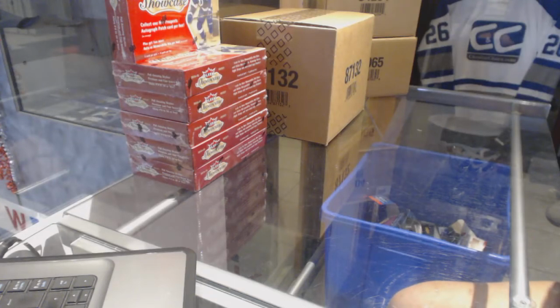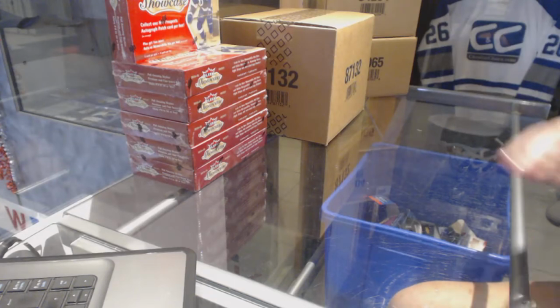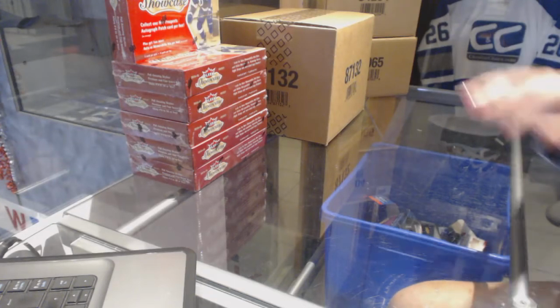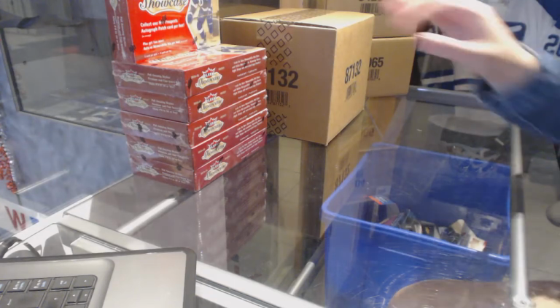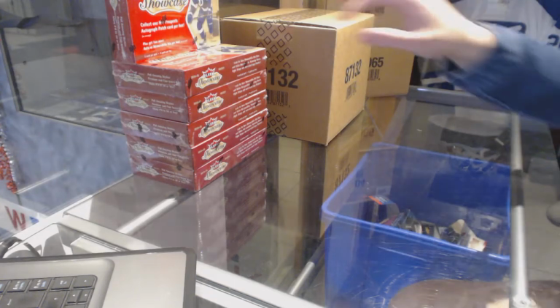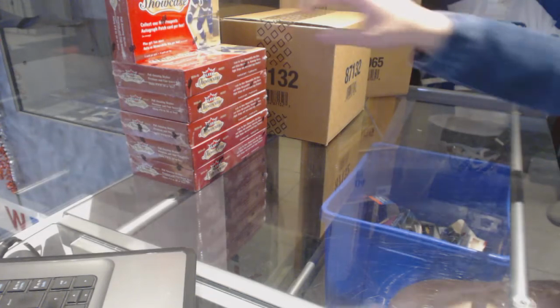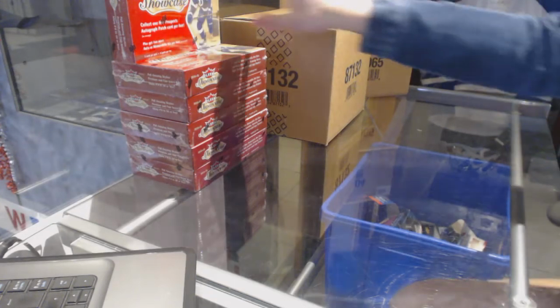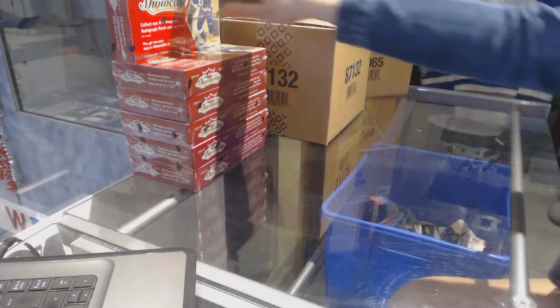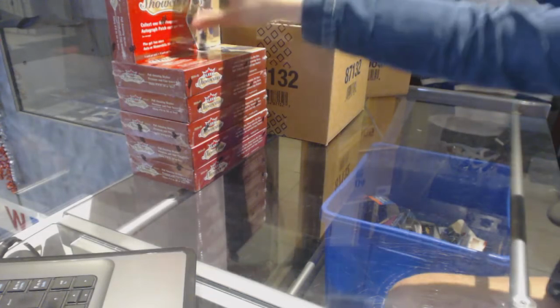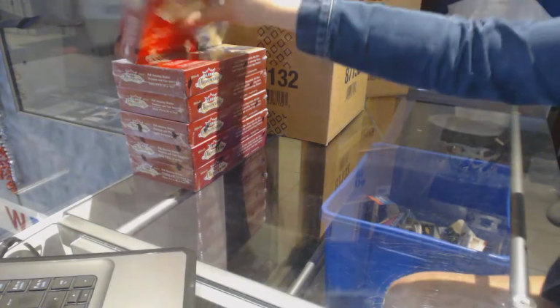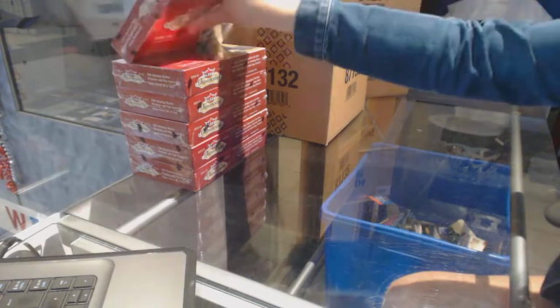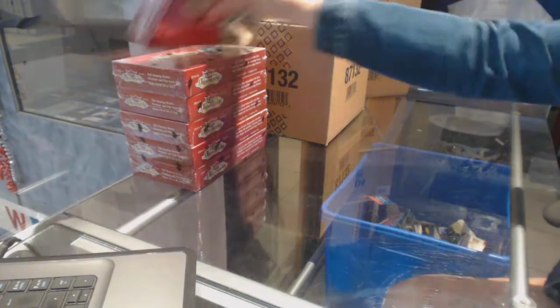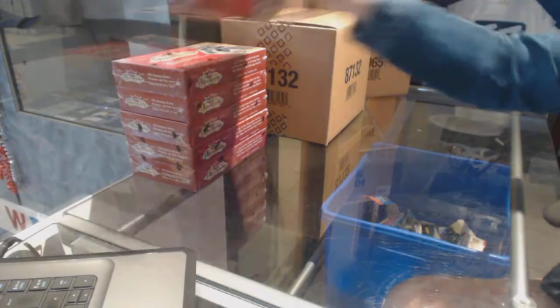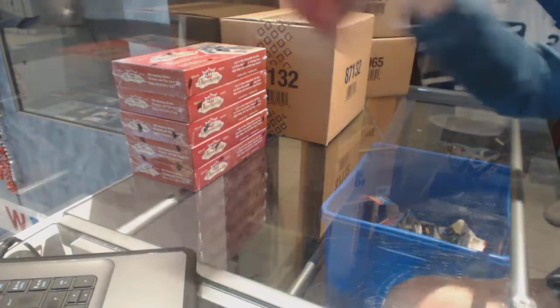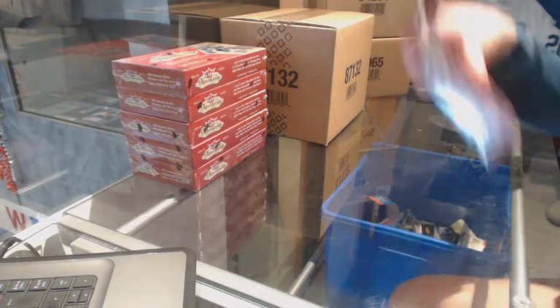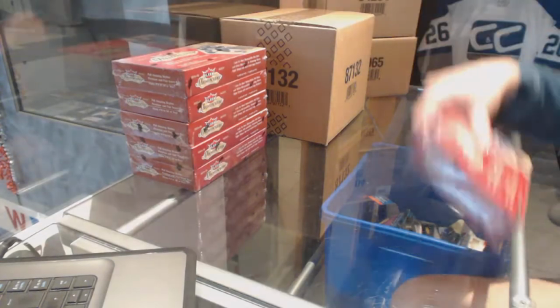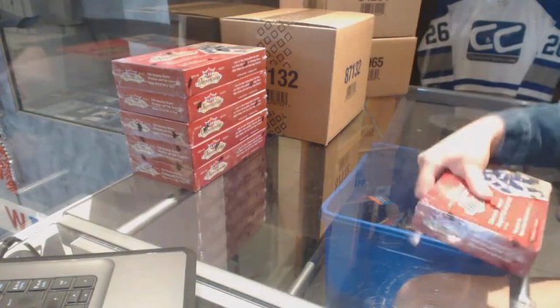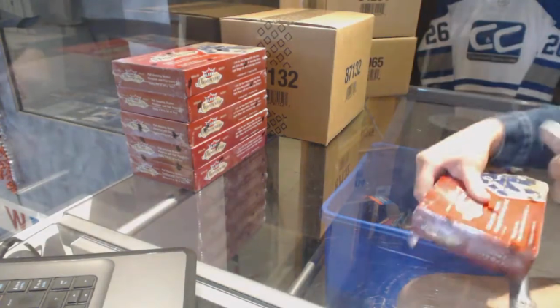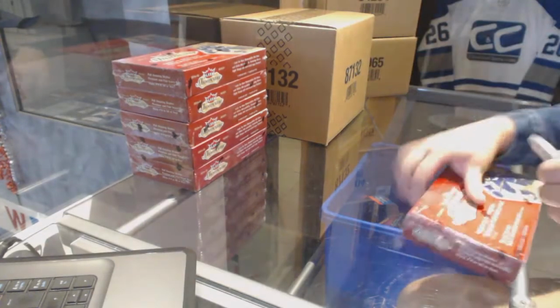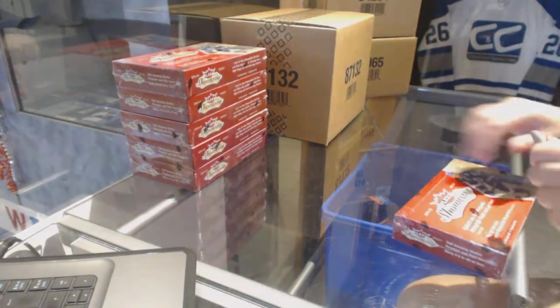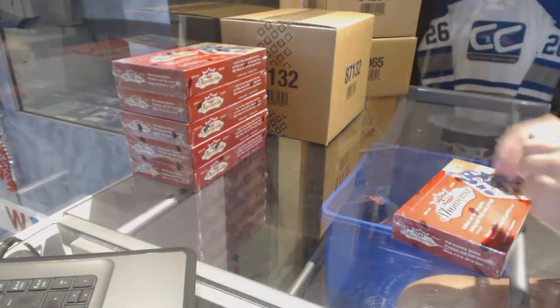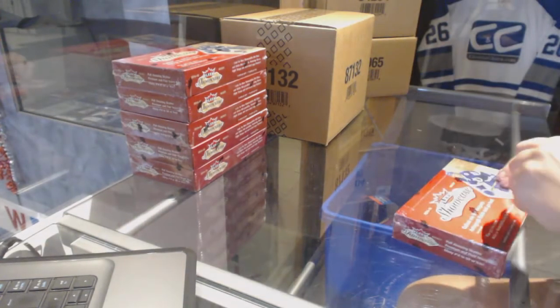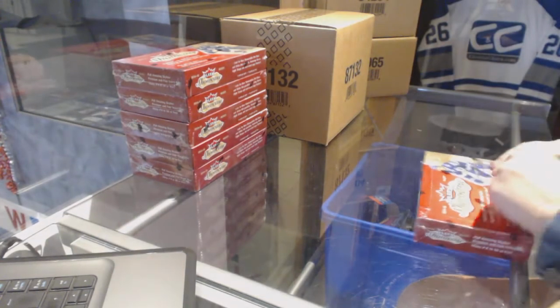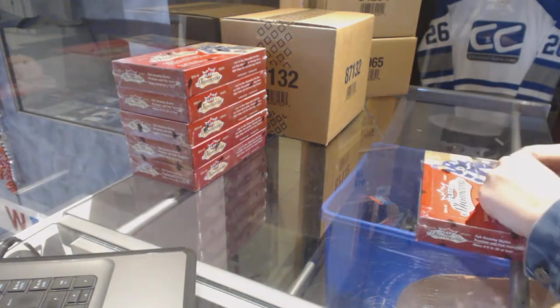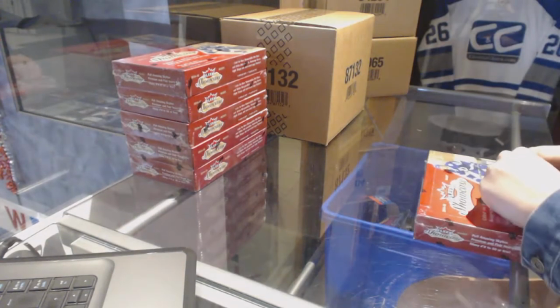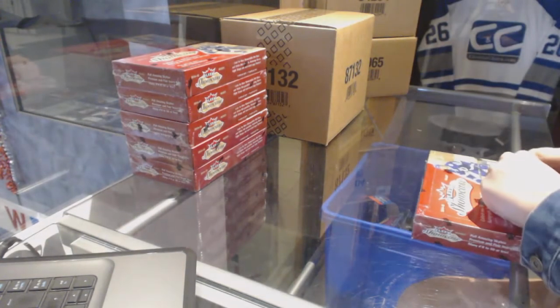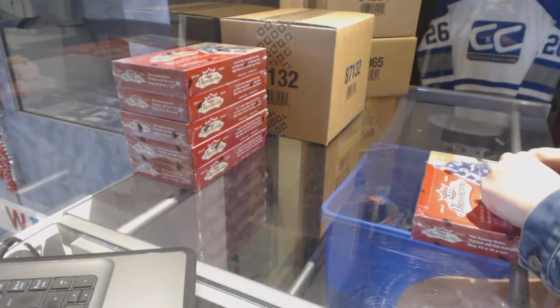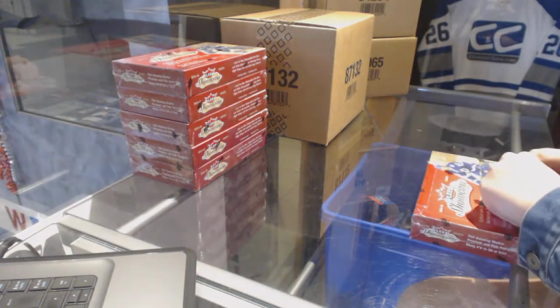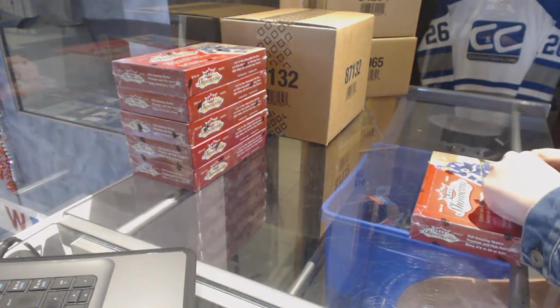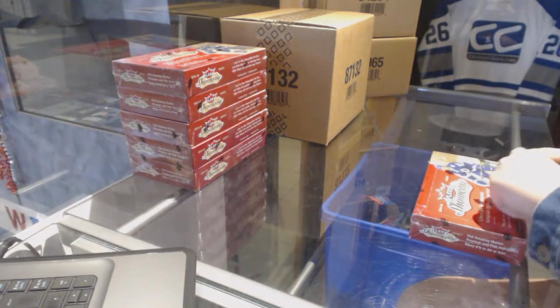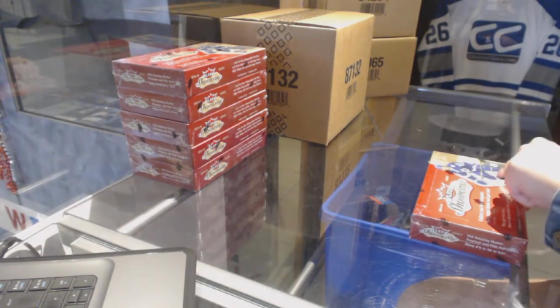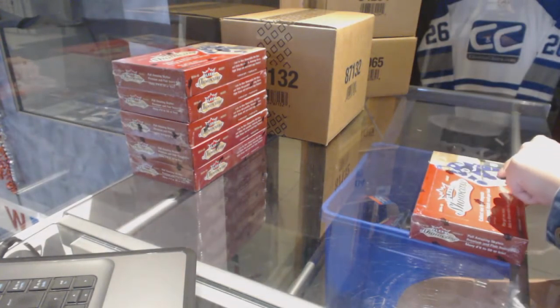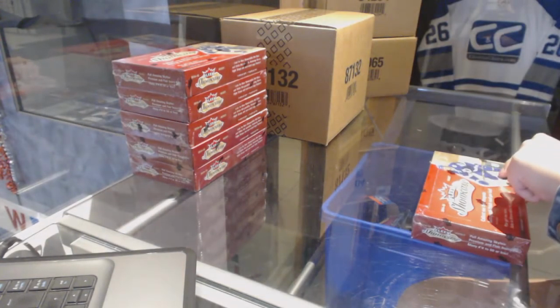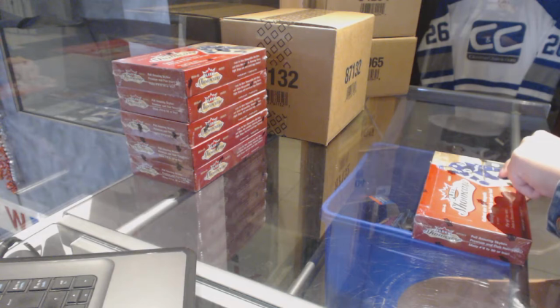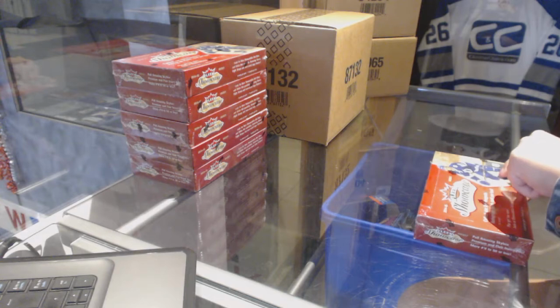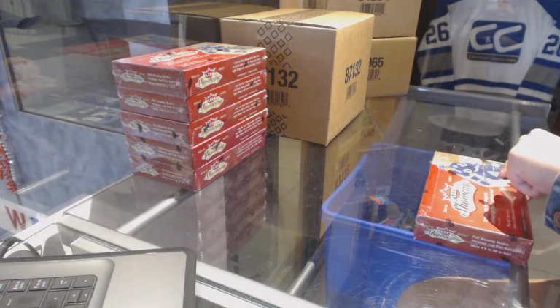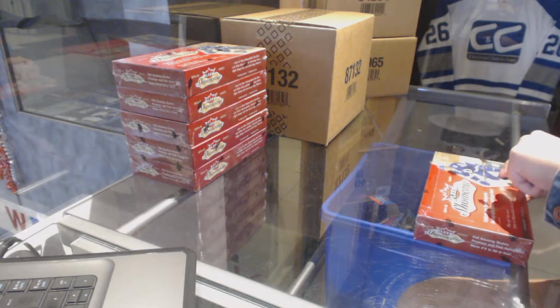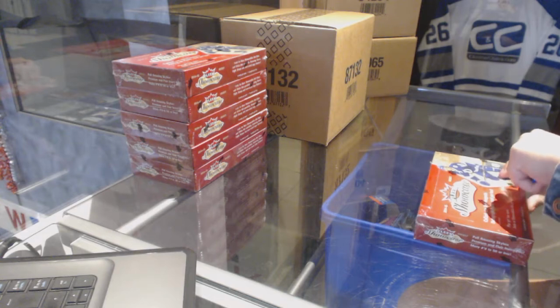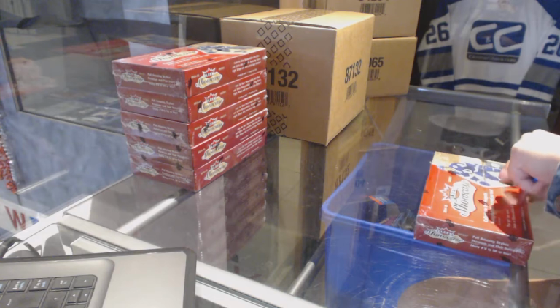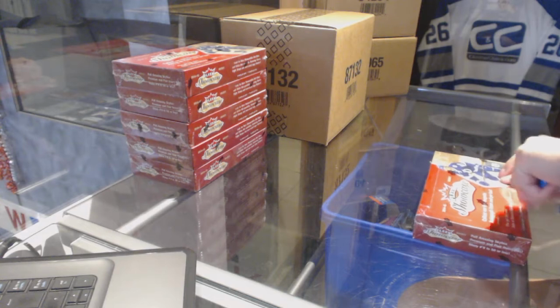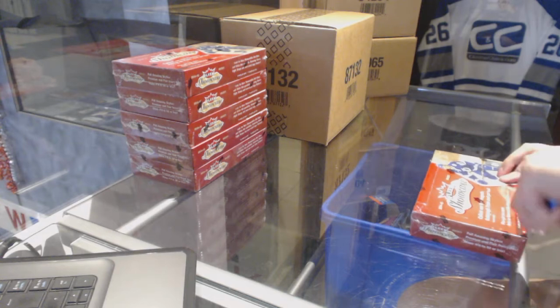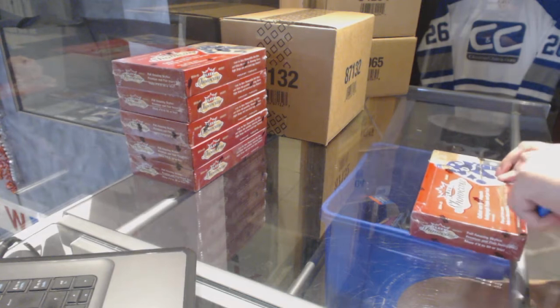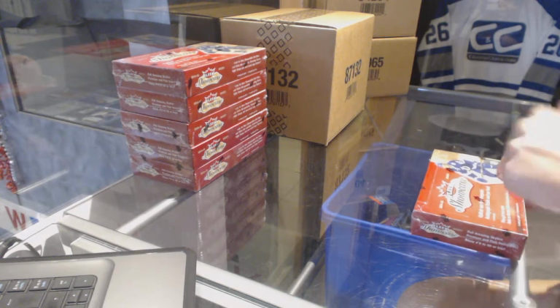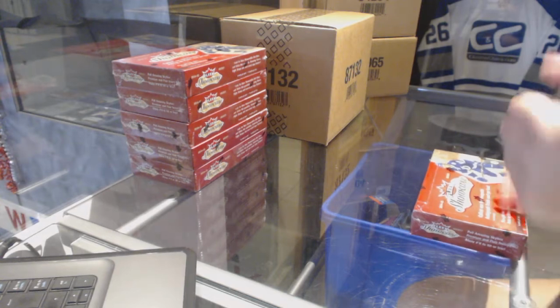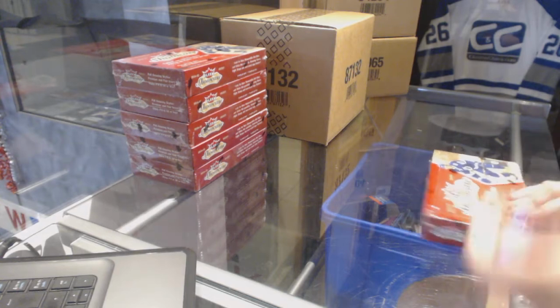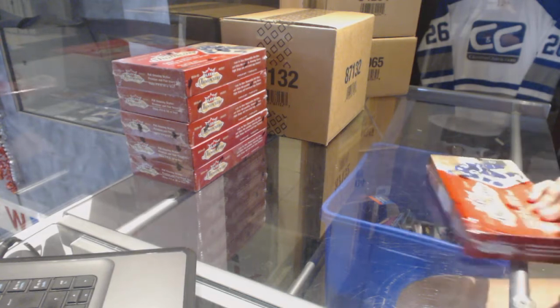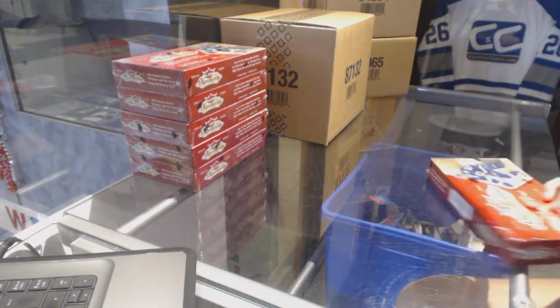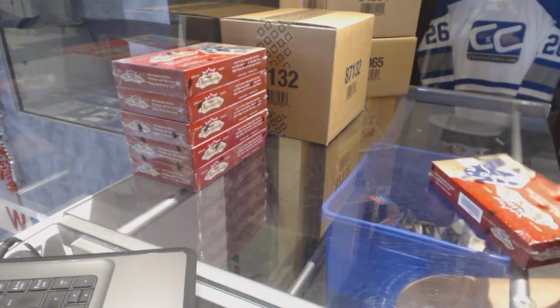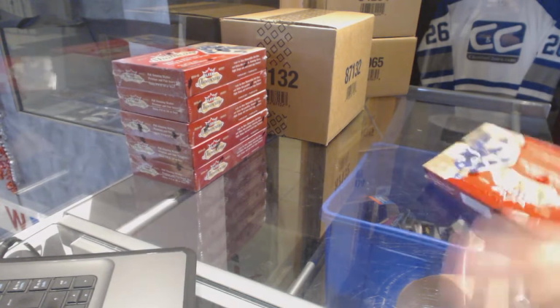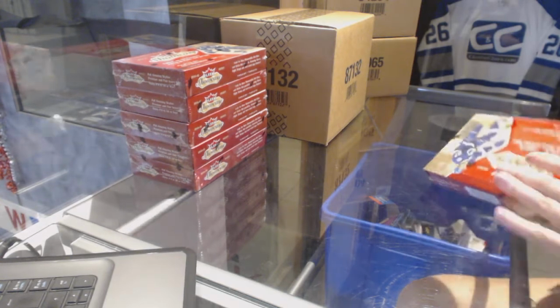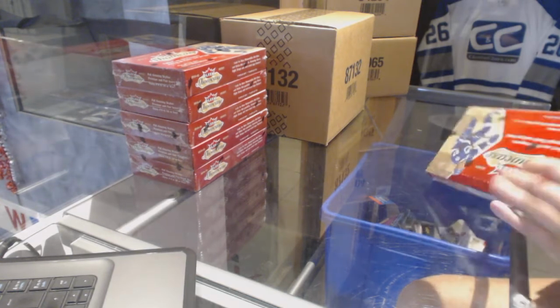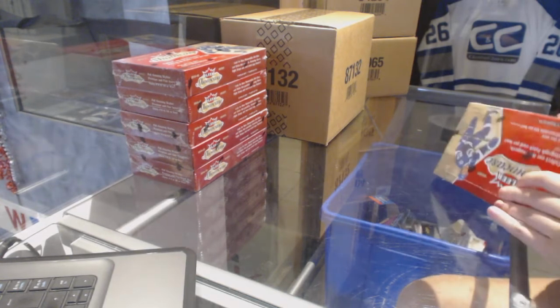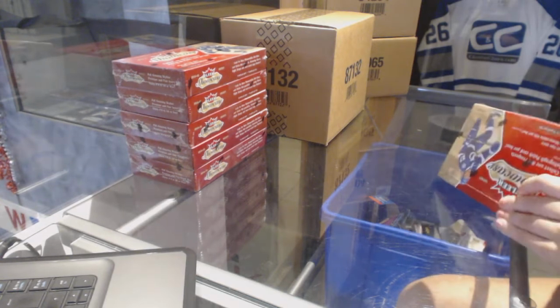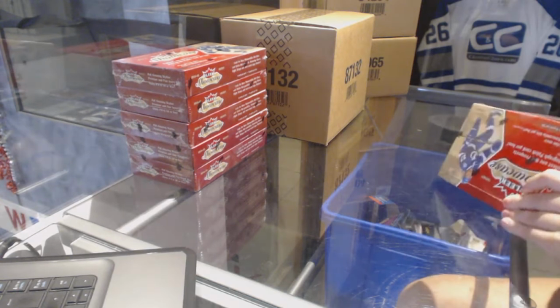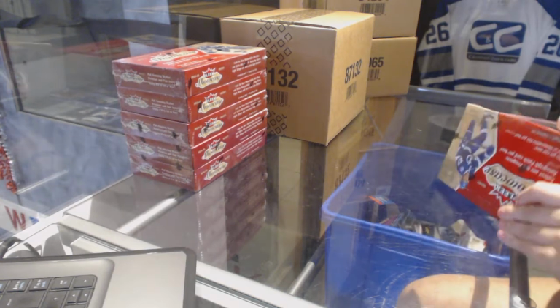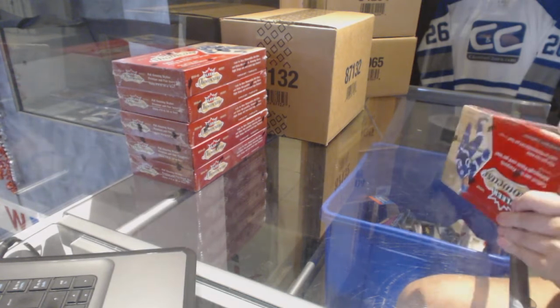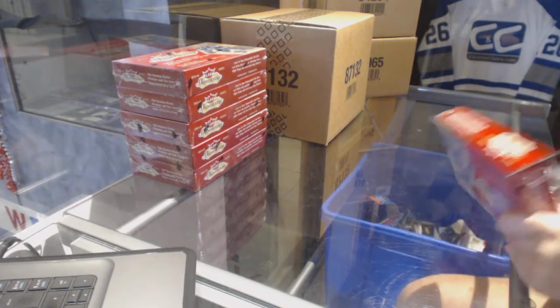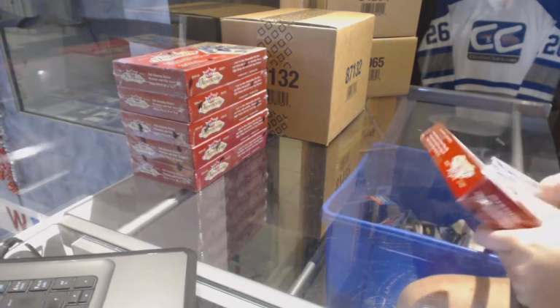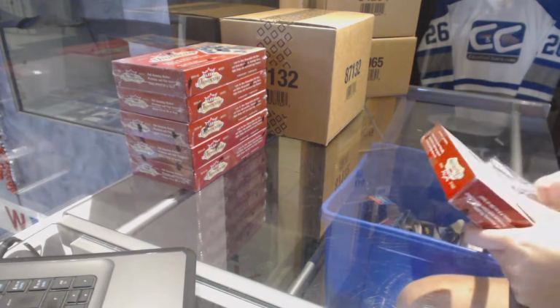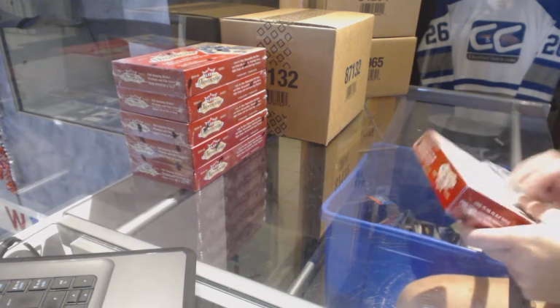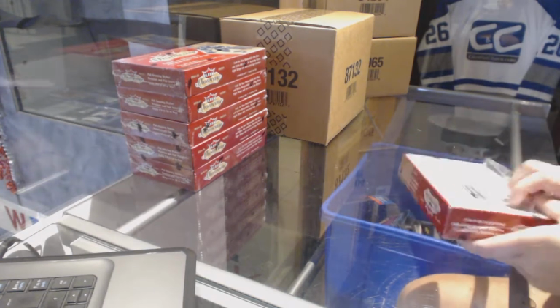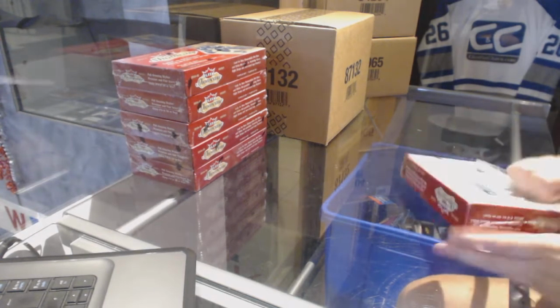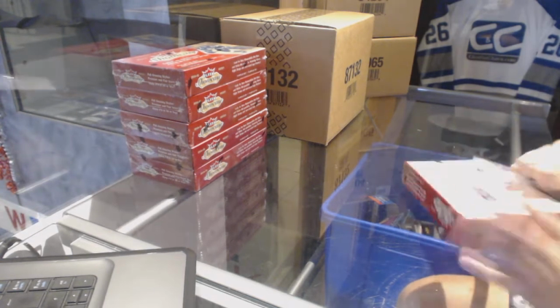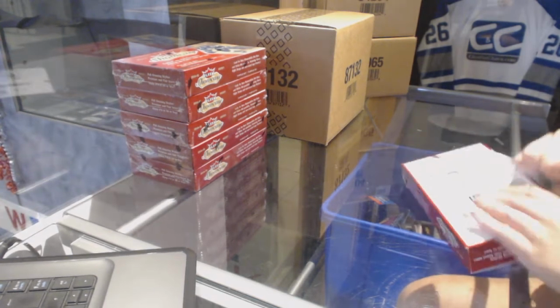Starting off CNC Group Break 7662, we've got the 1415 Upper Deck Clear Showcase 6 Box Hot Case.